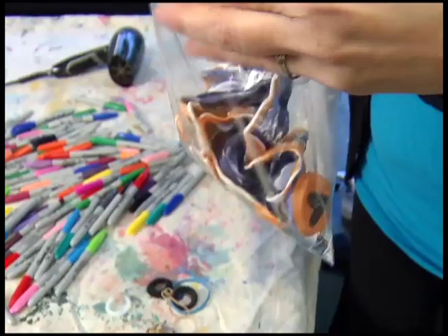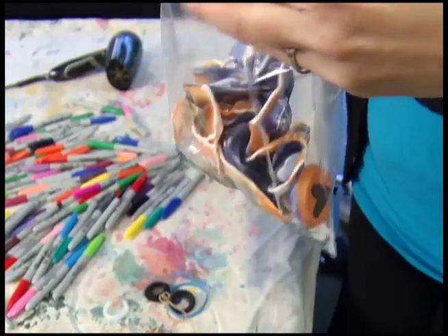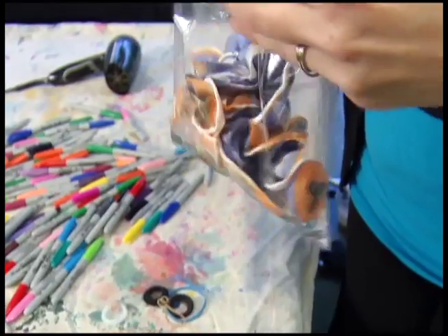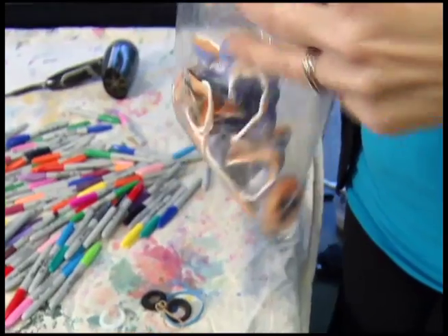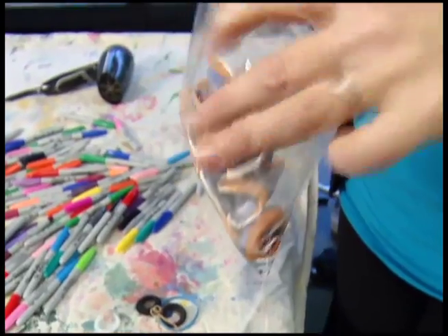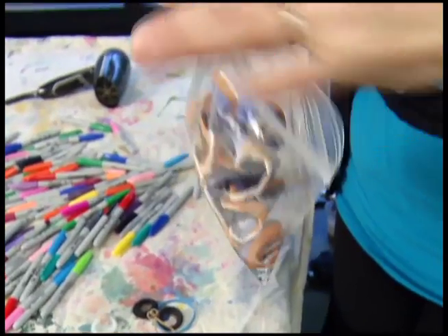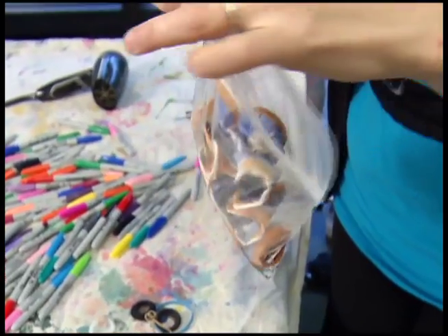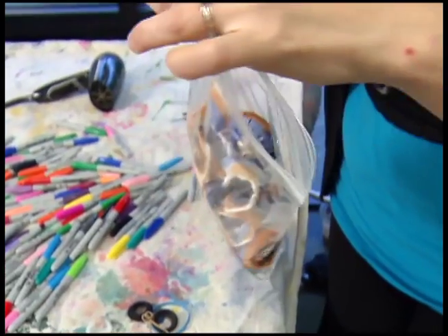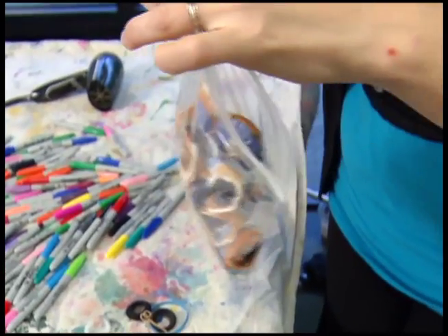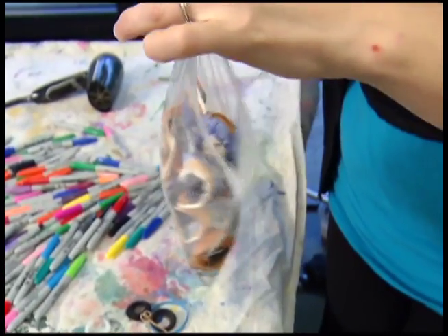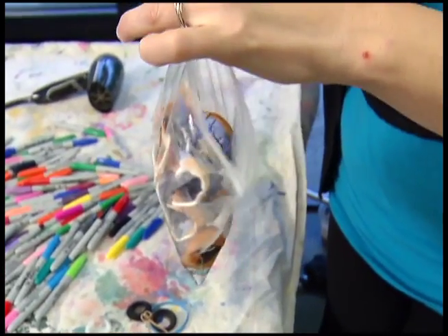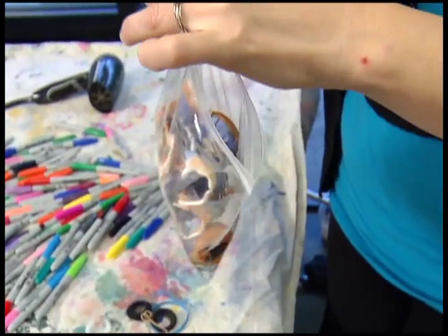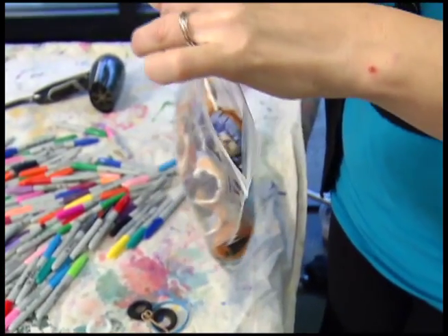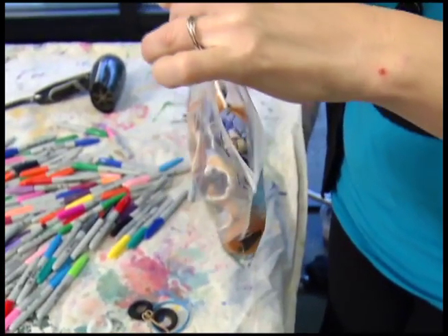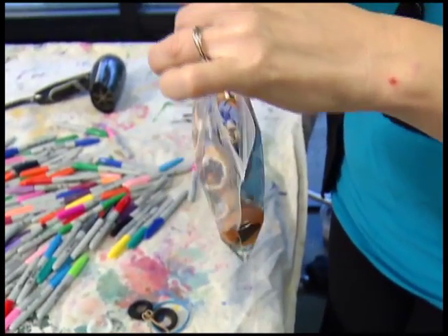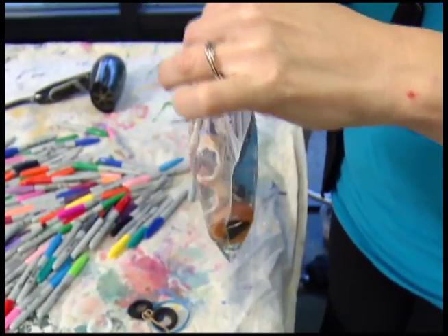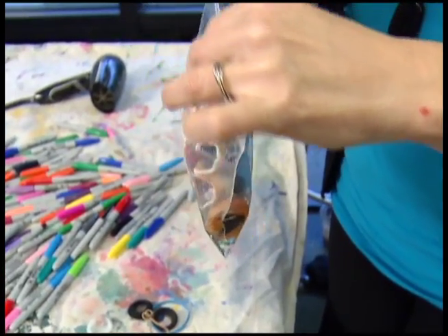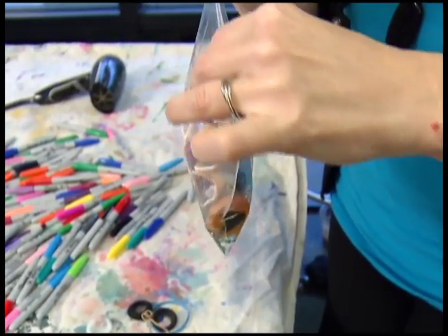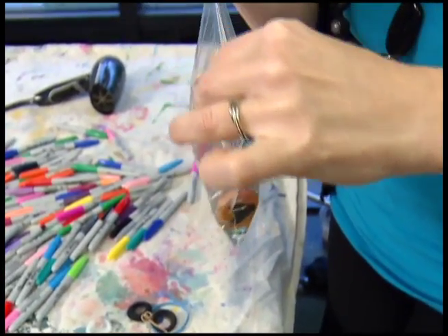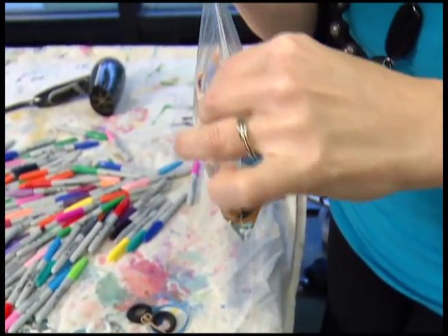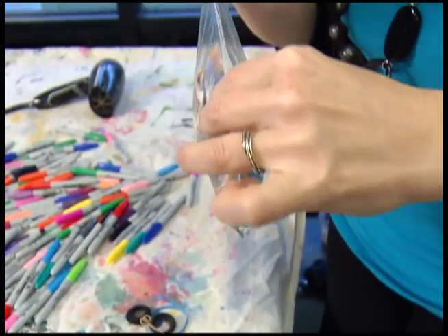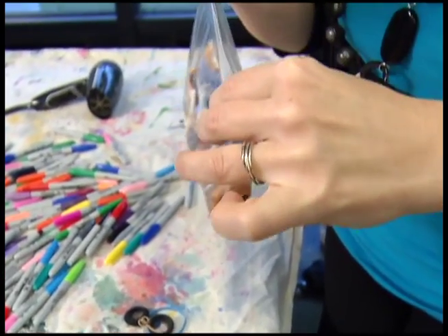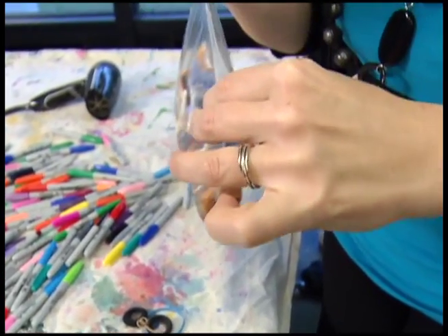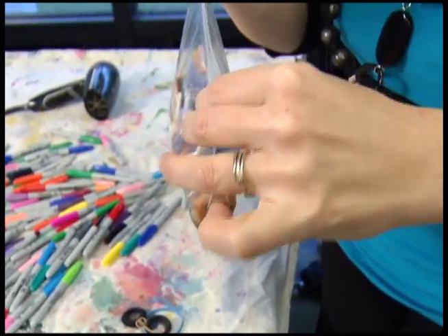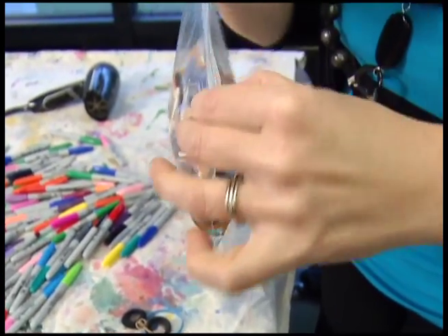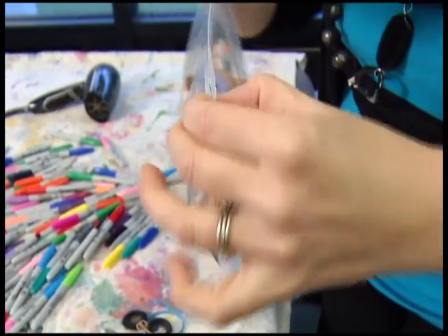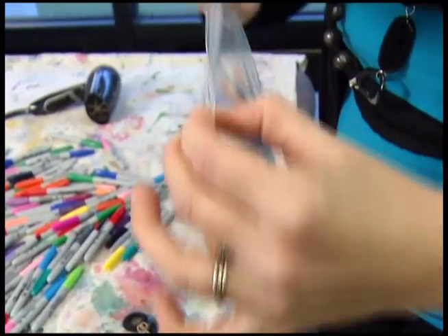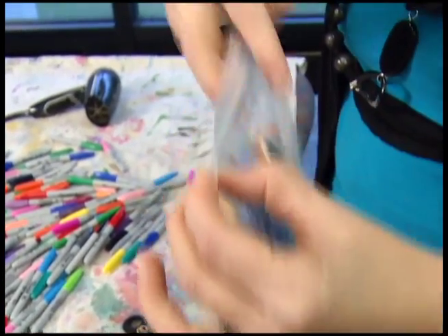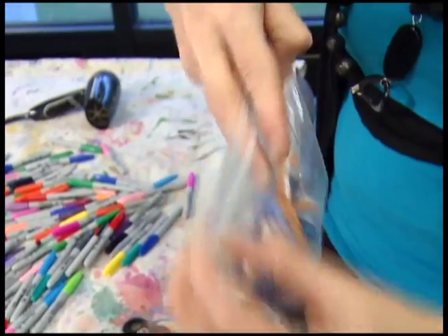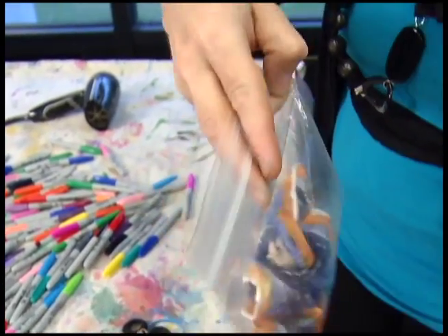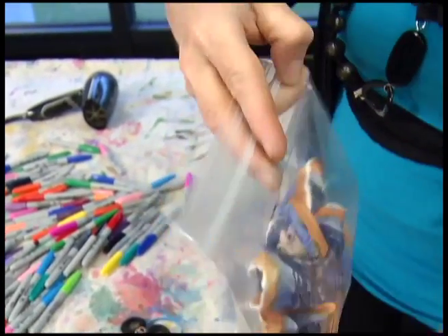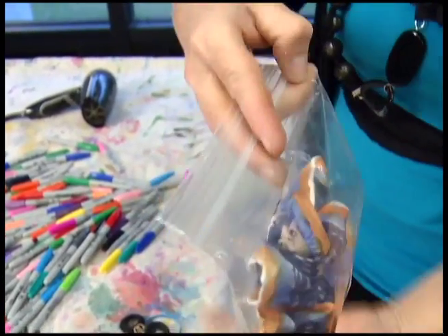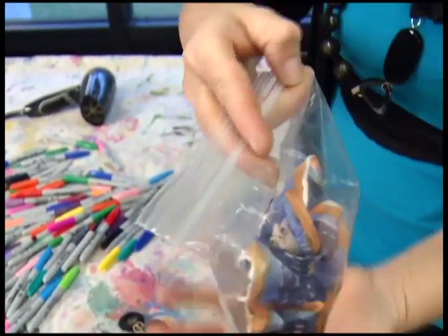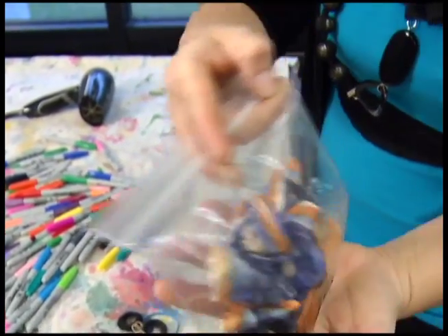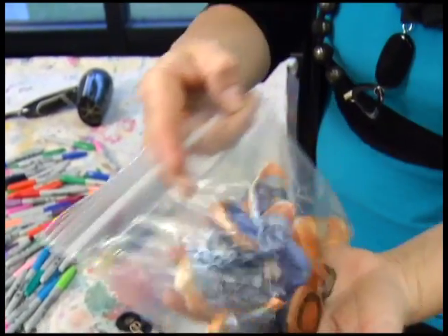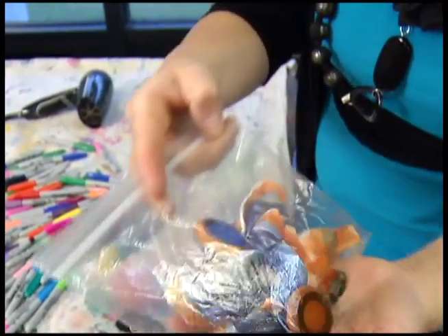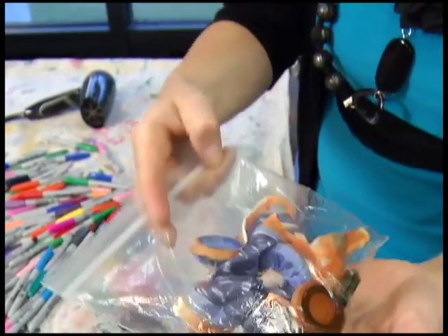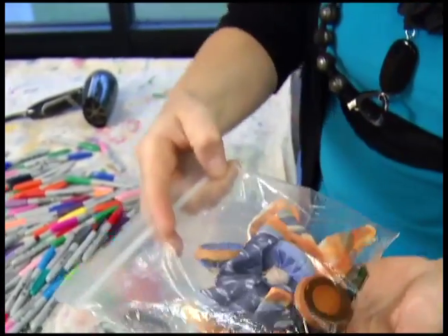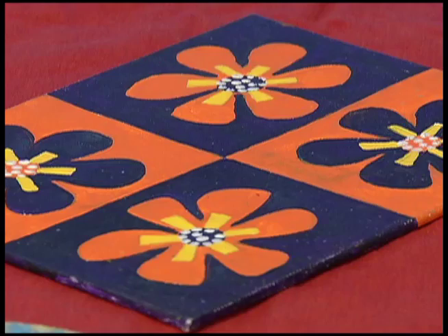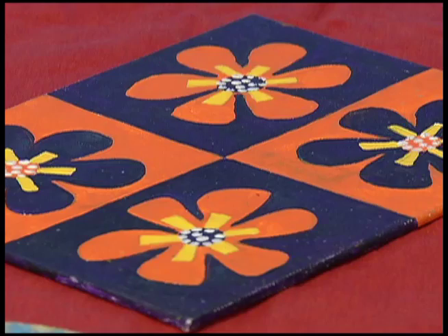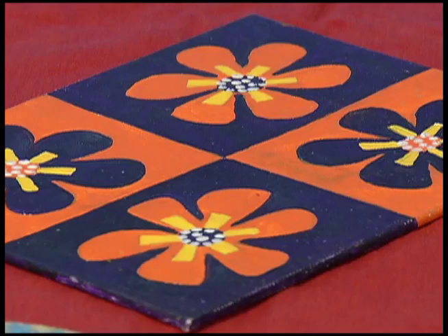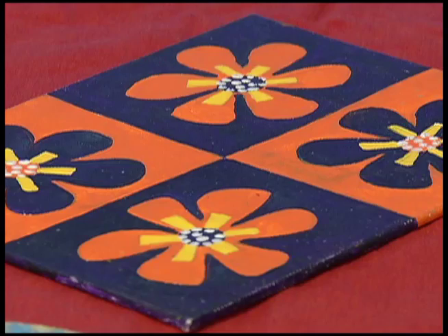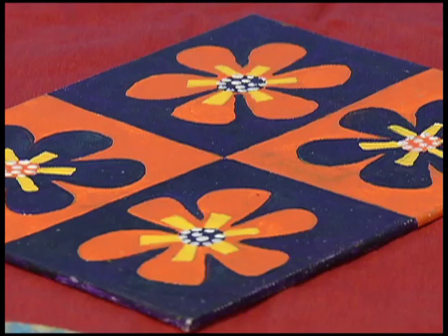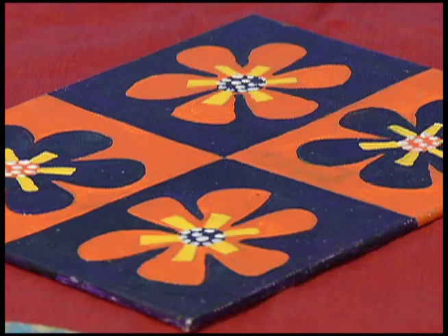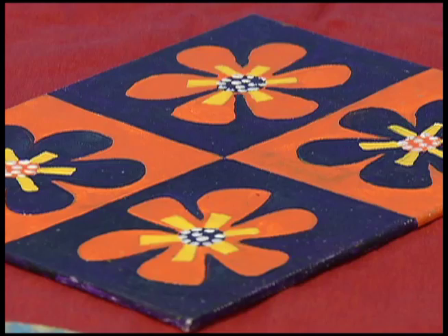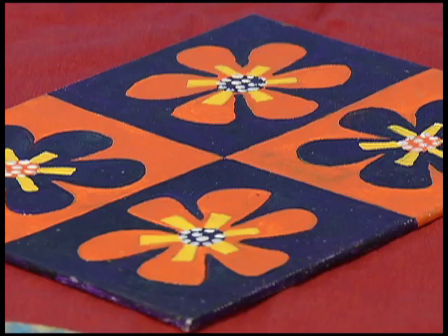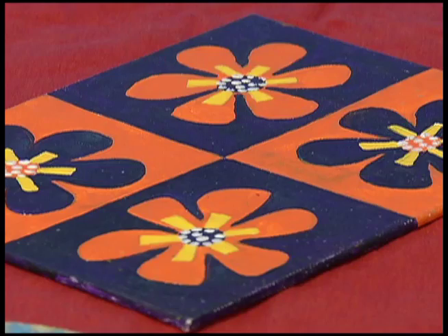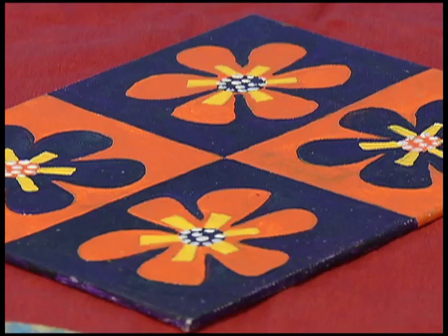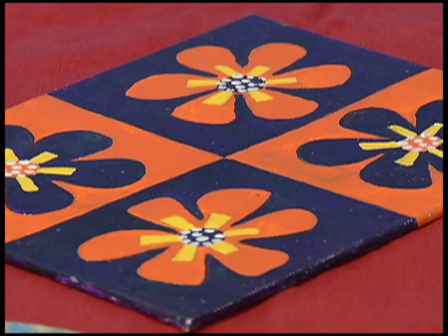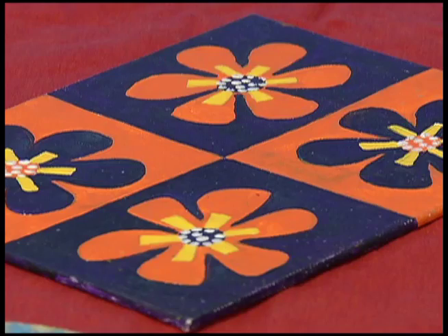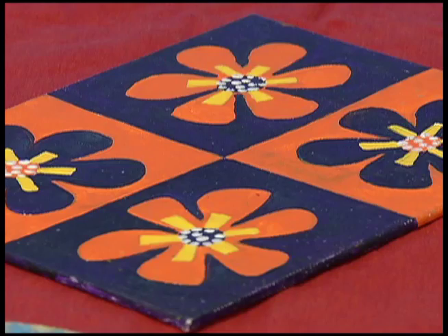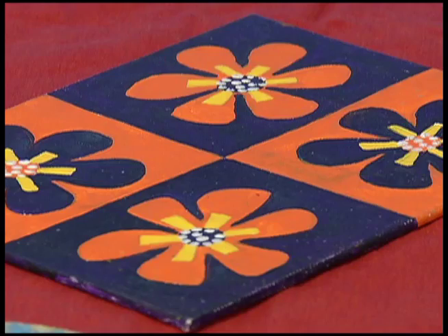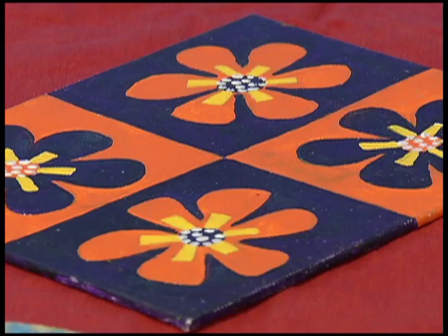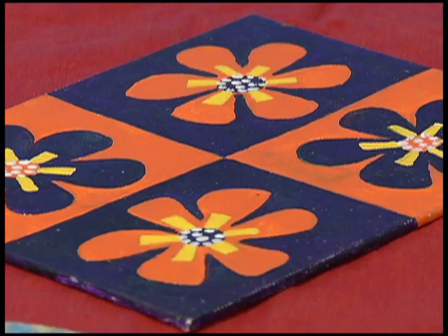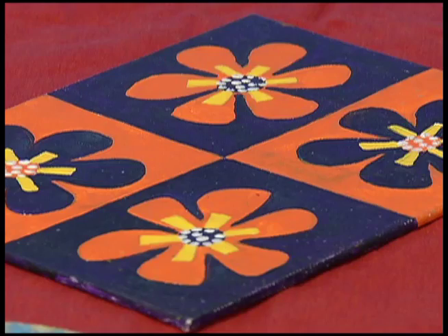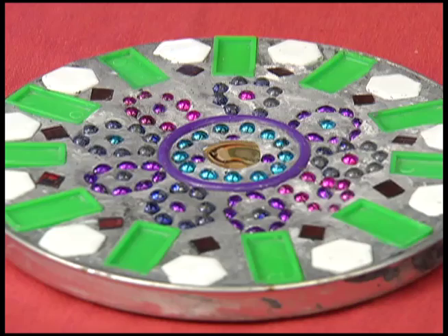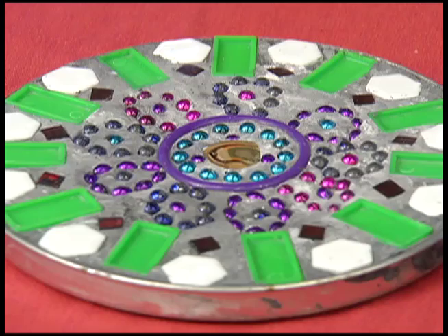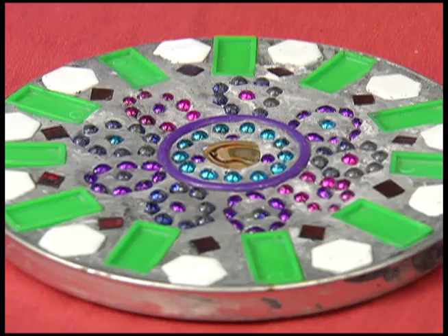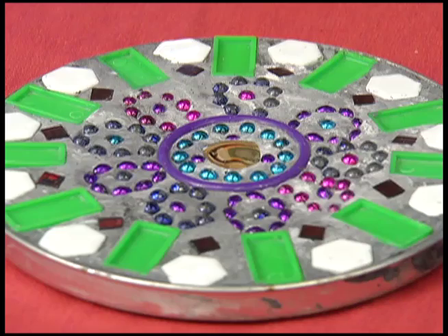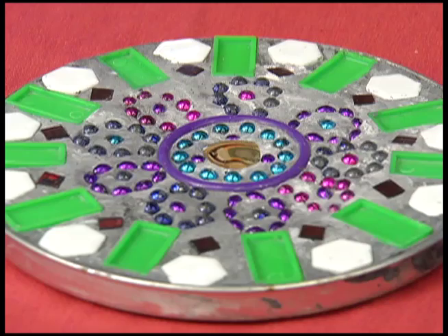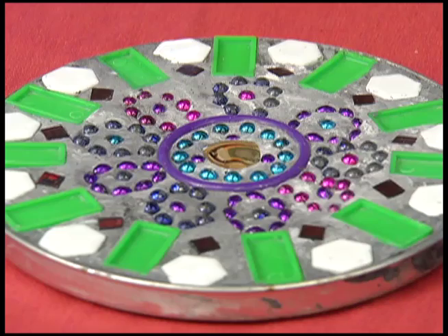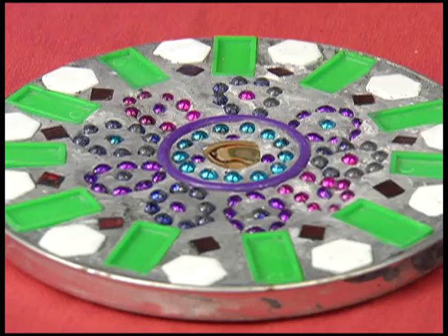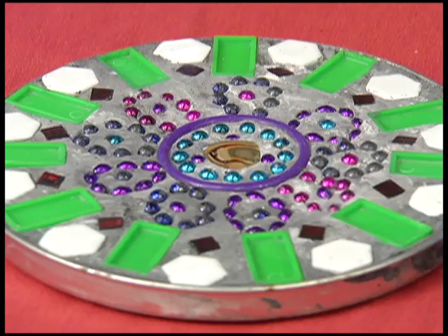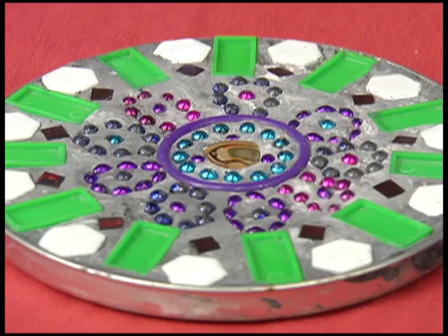Besides silk scarves — and you only want it in the bag for a few seconds — she'll also be teaching pop art and mosaics.